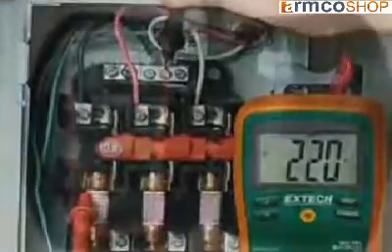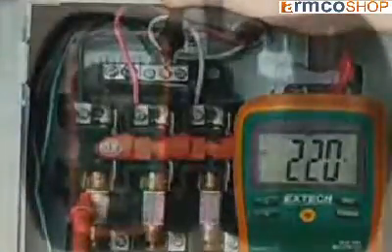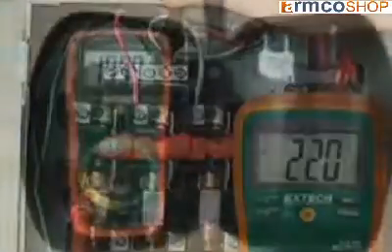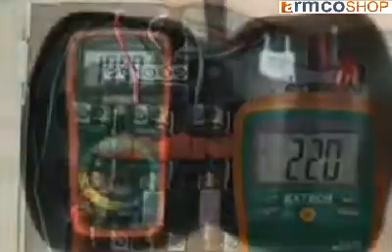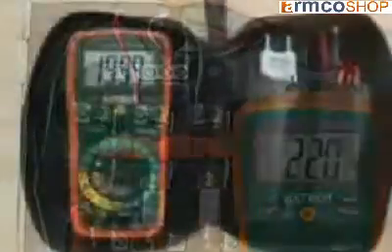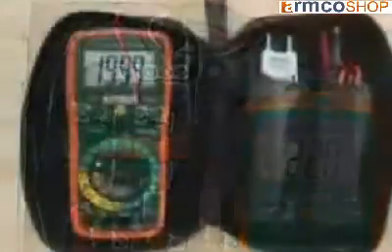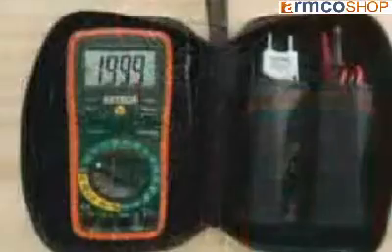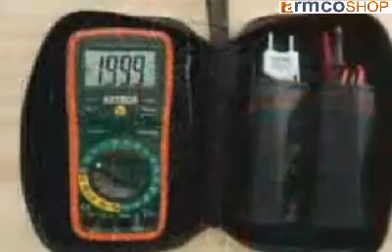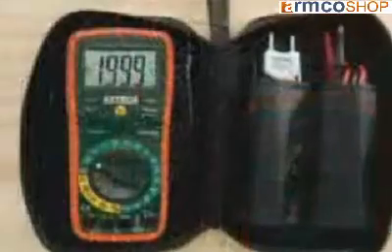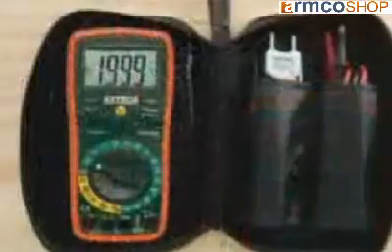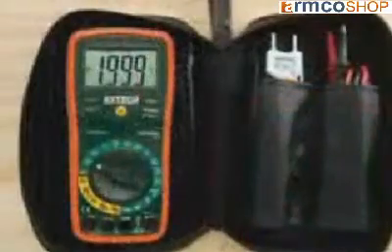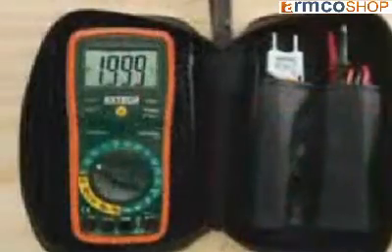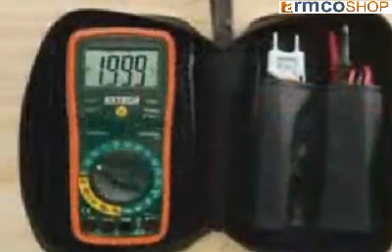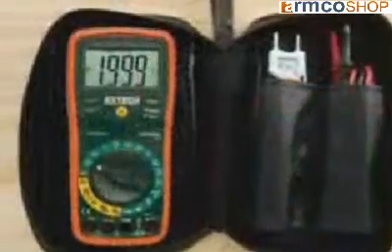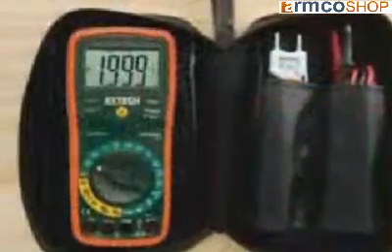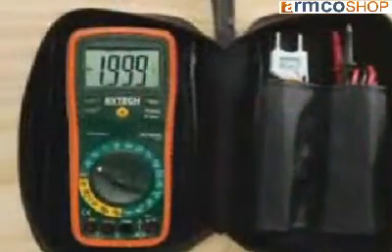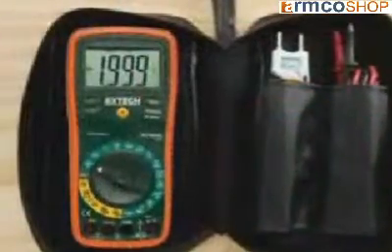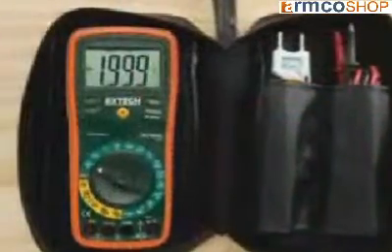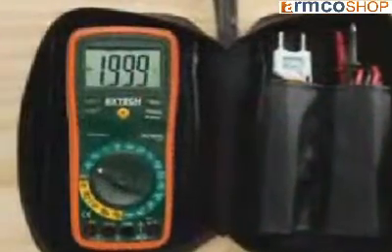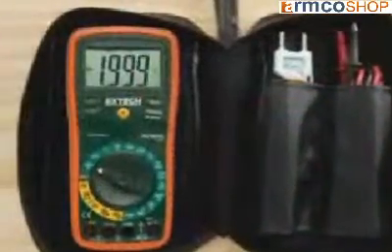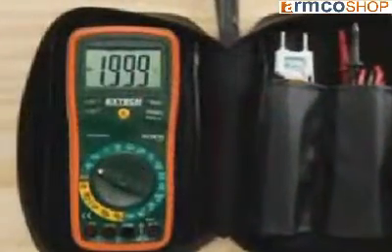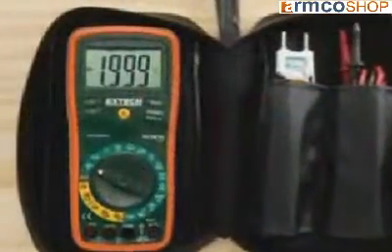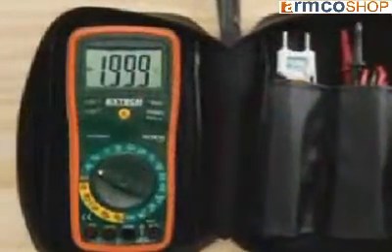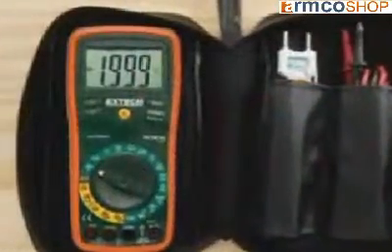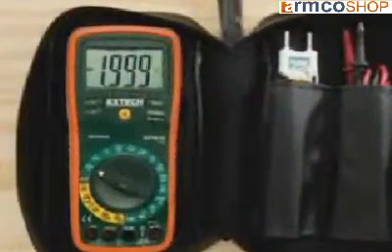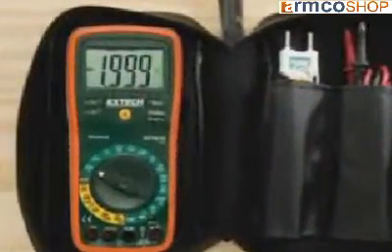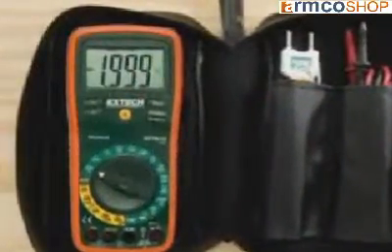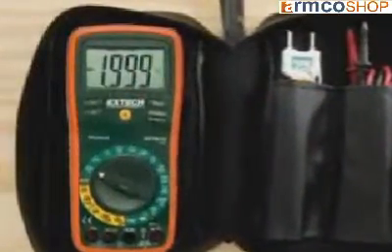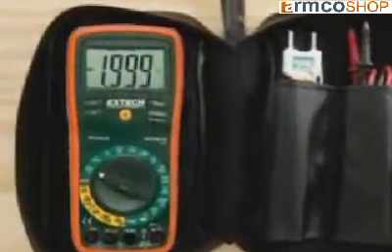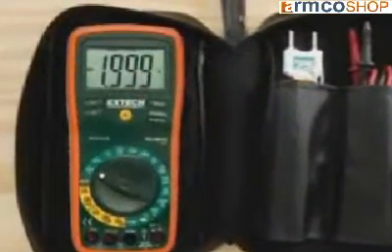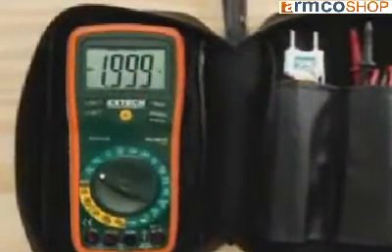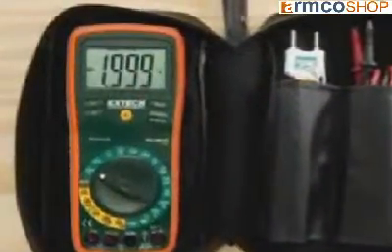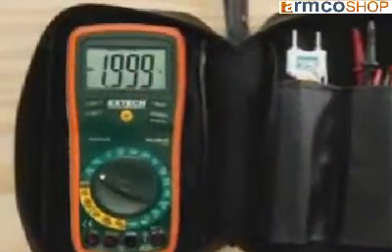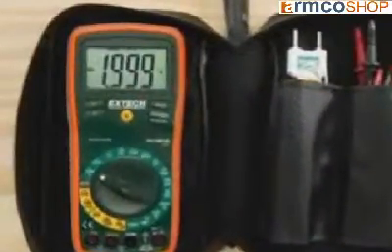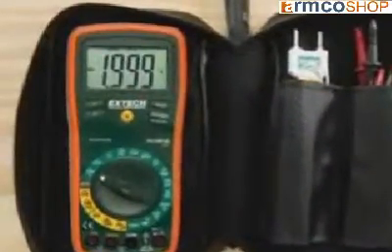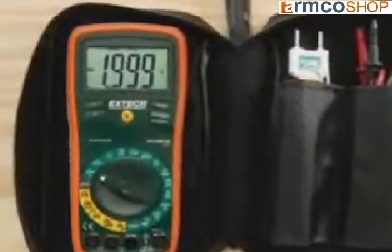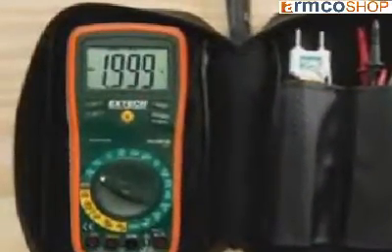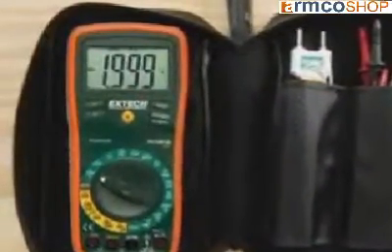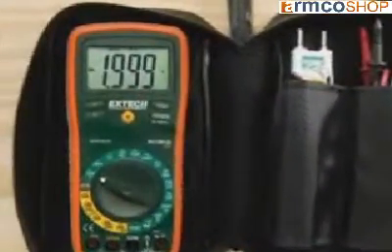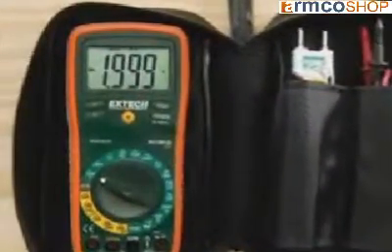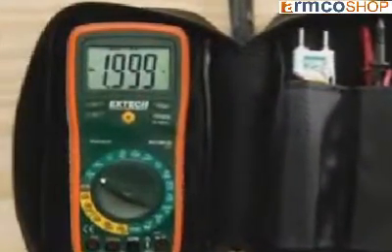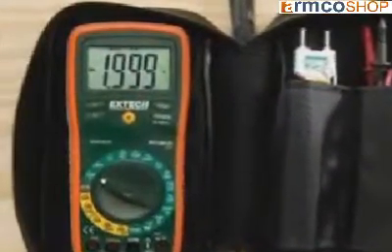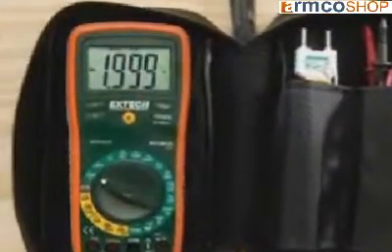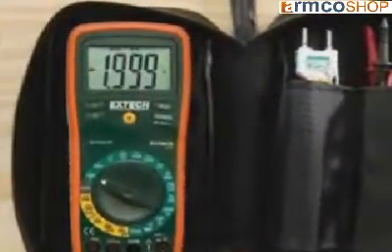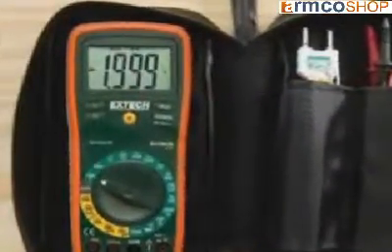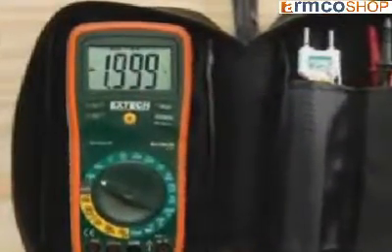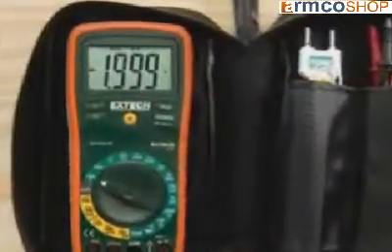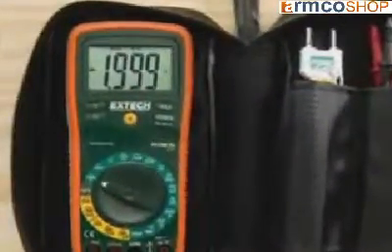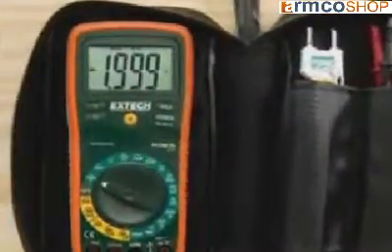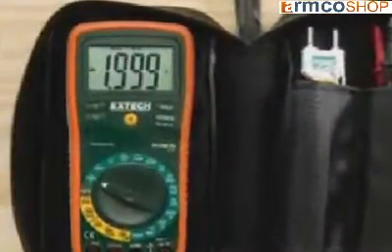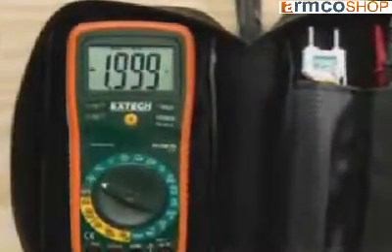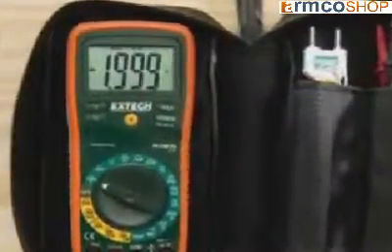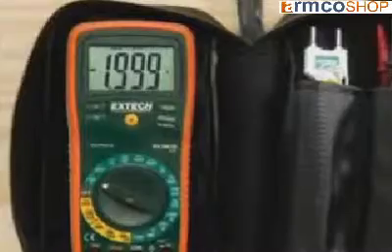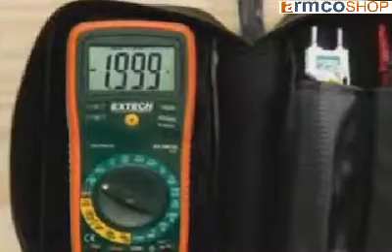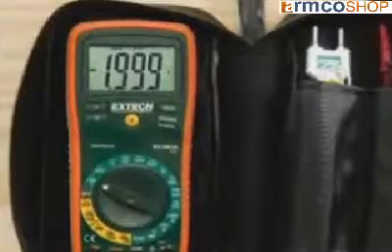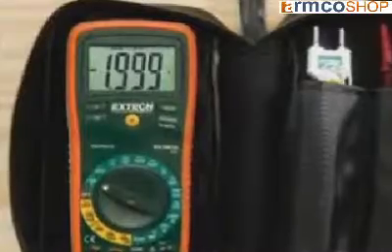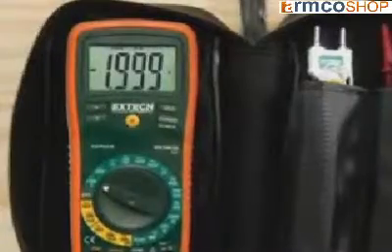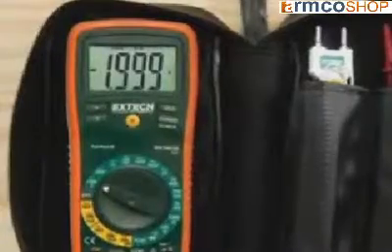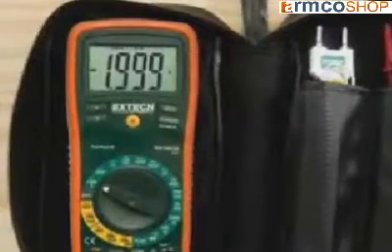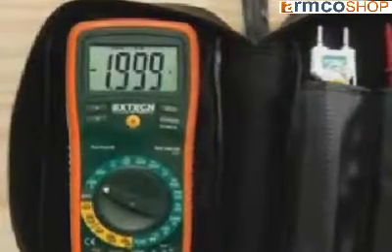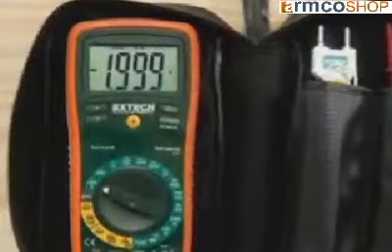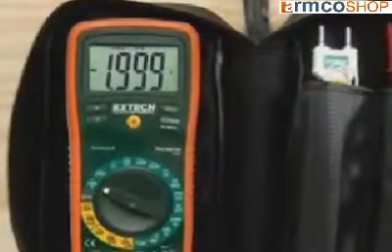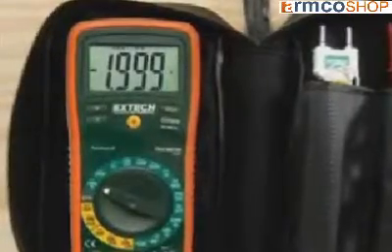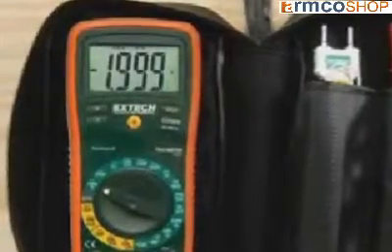These UL-listed meters with a Category 3 600 volt rating can be used with confidence in most commercial and industrial environments.